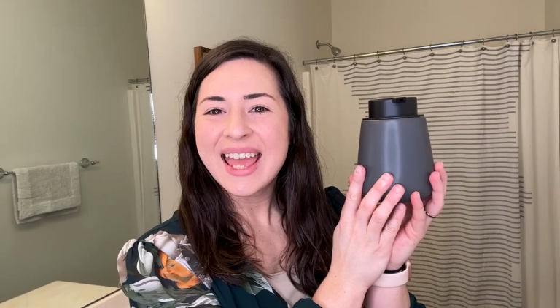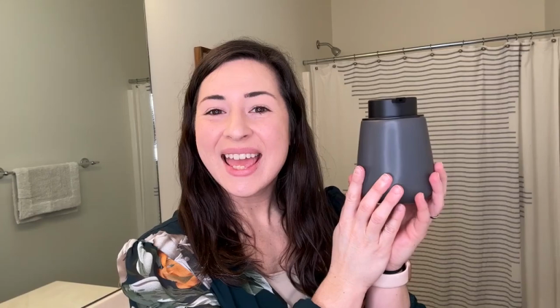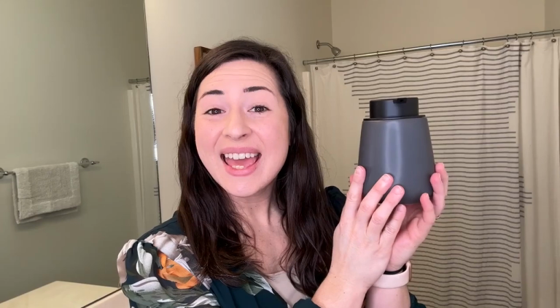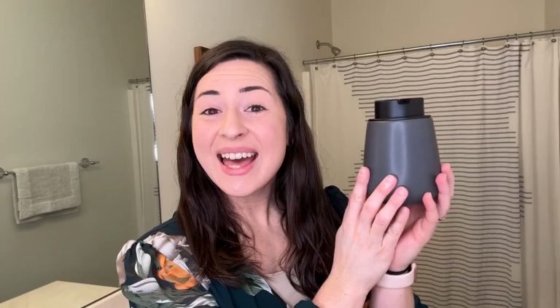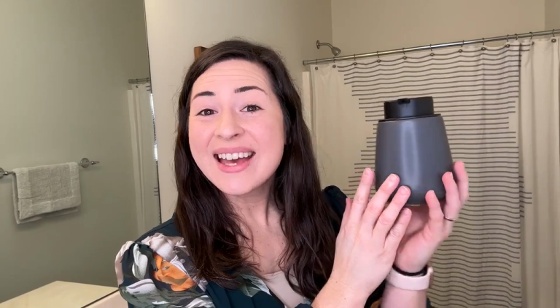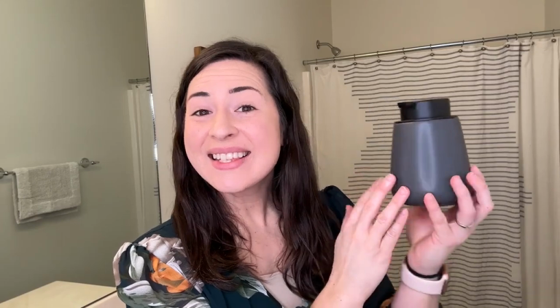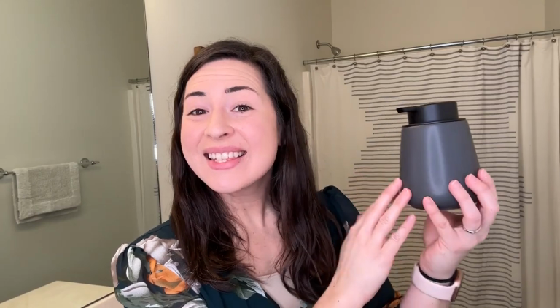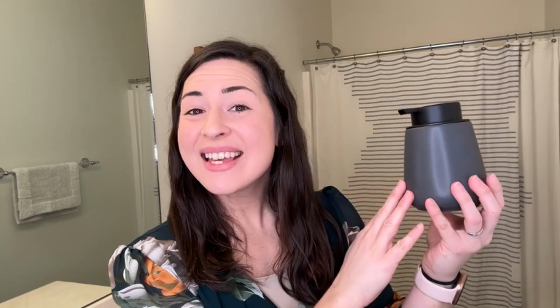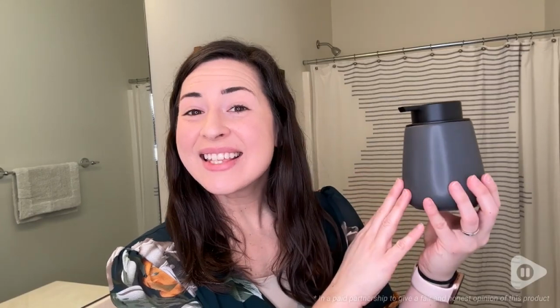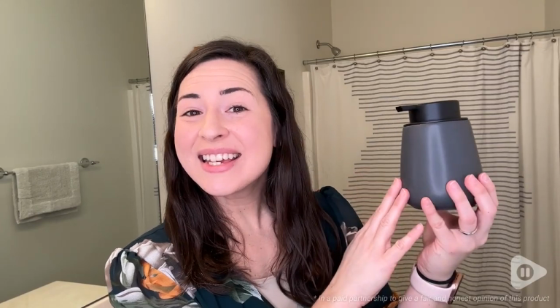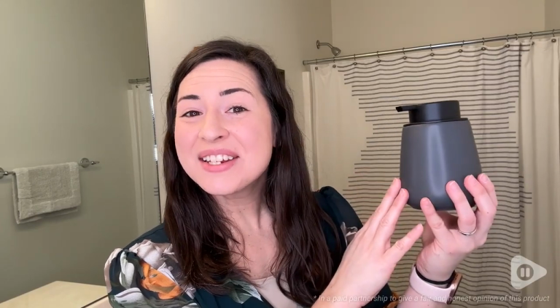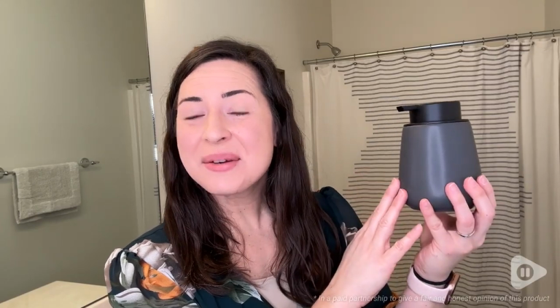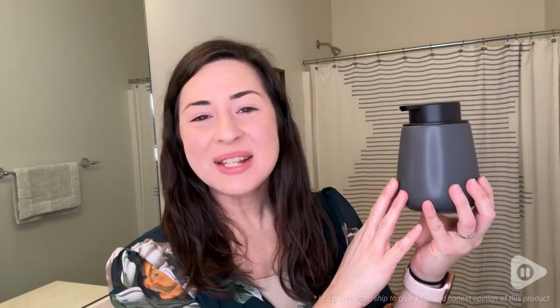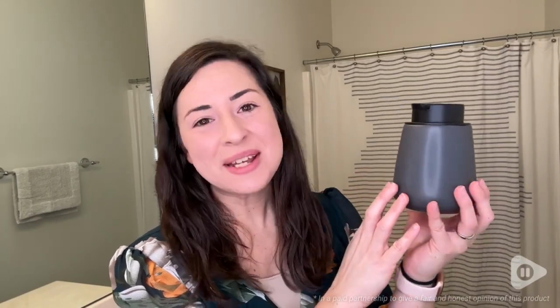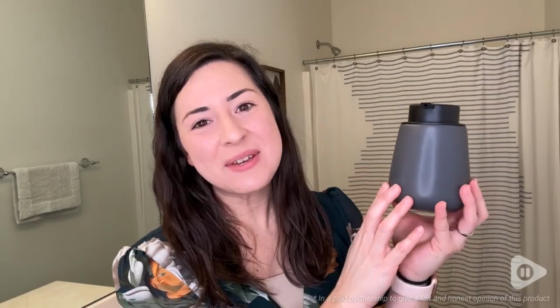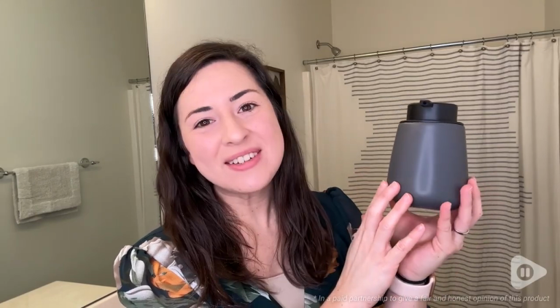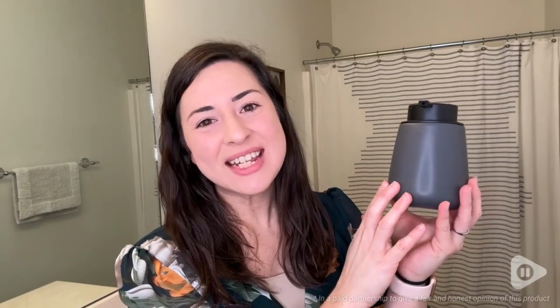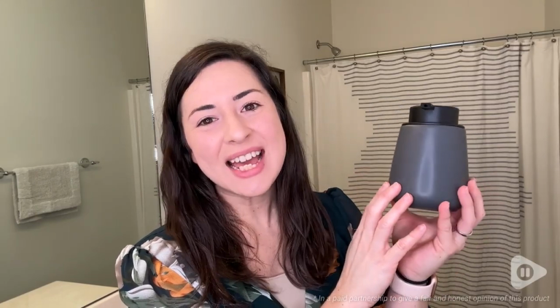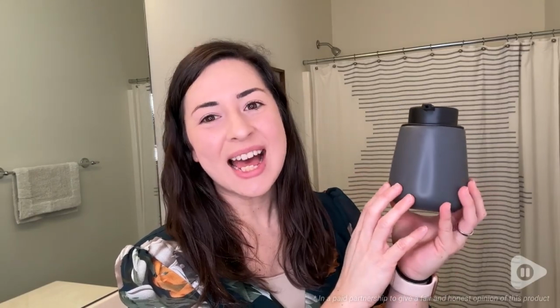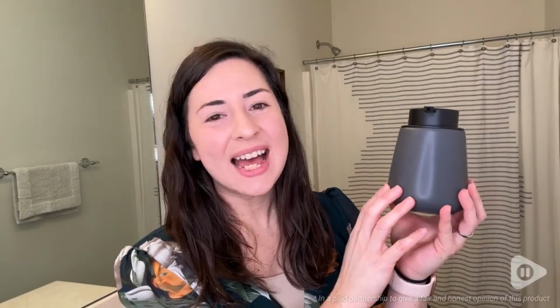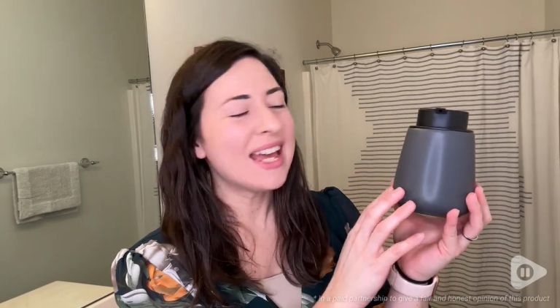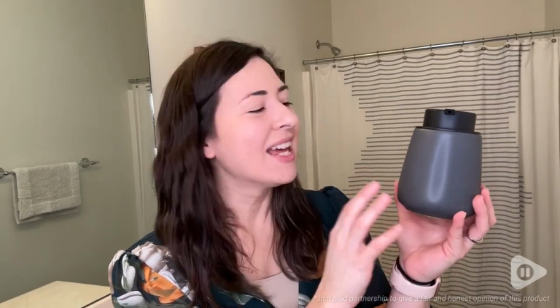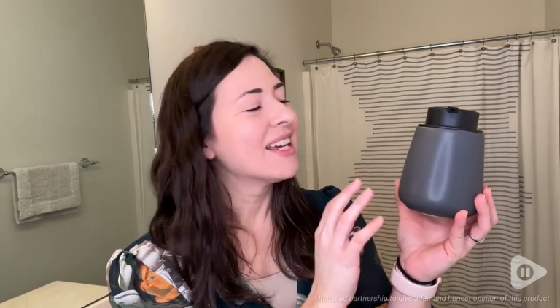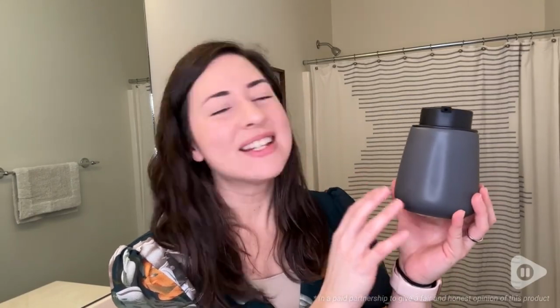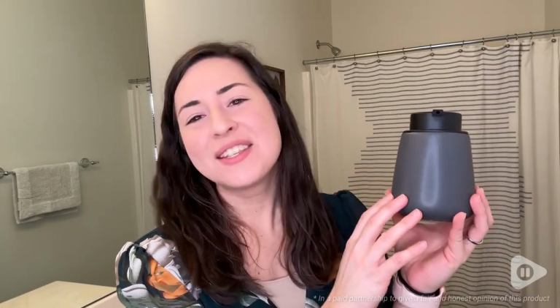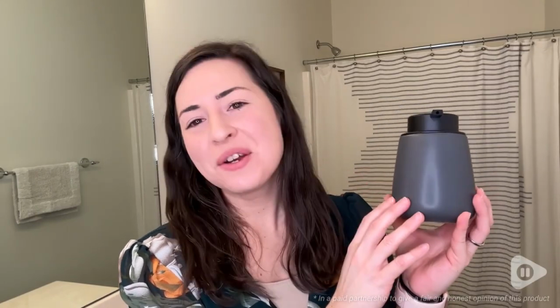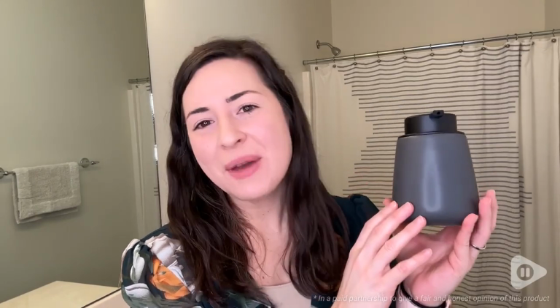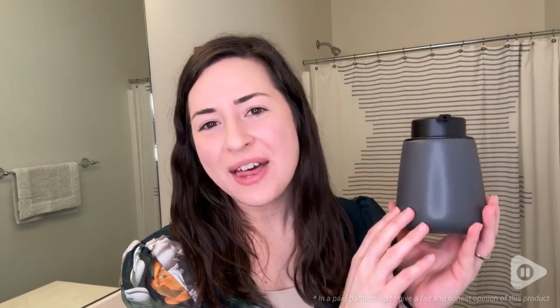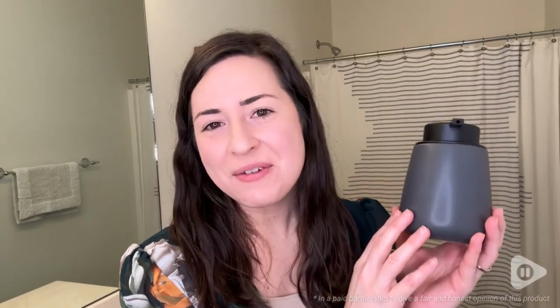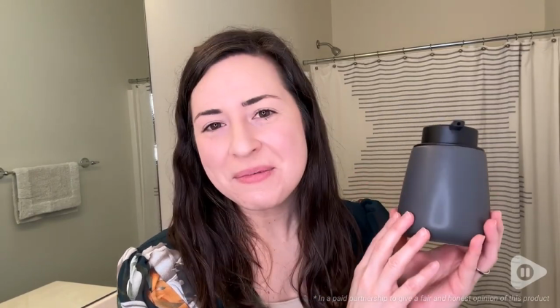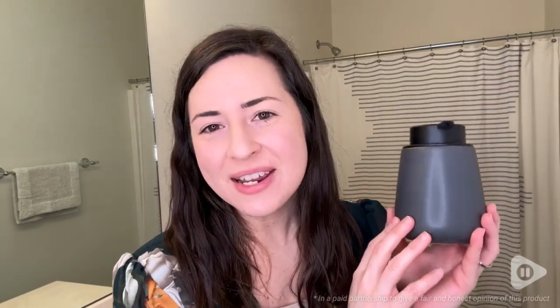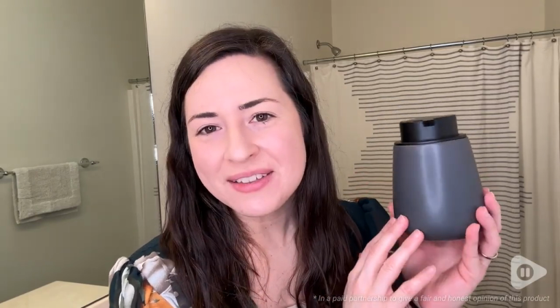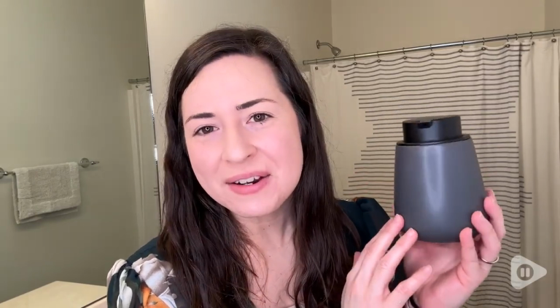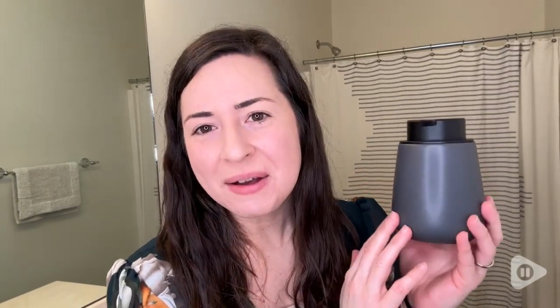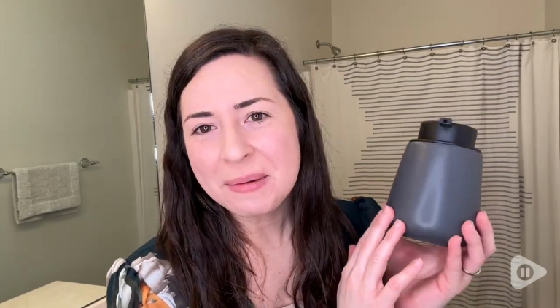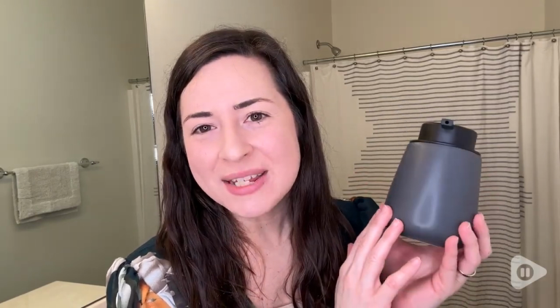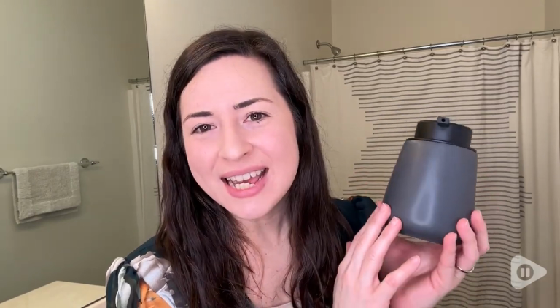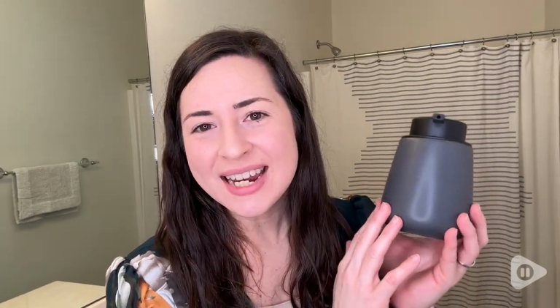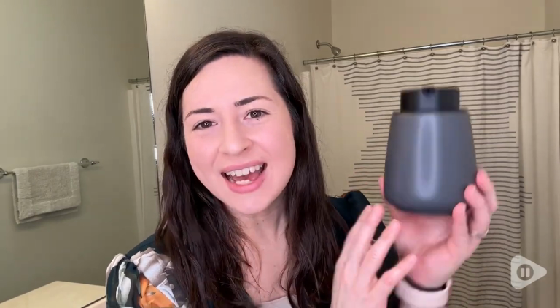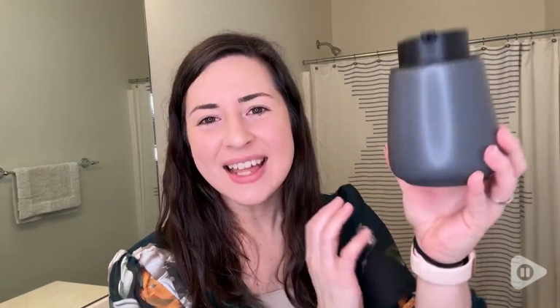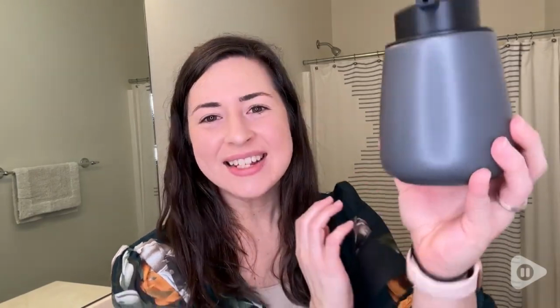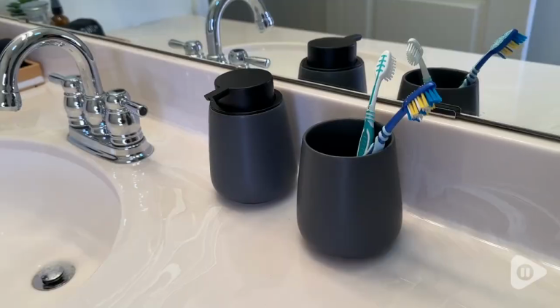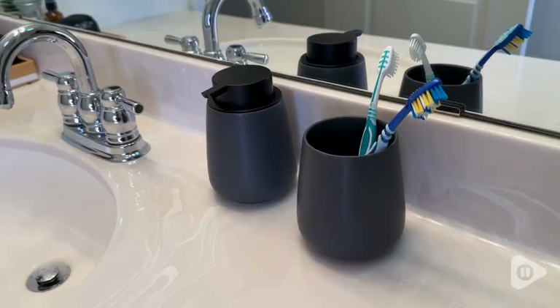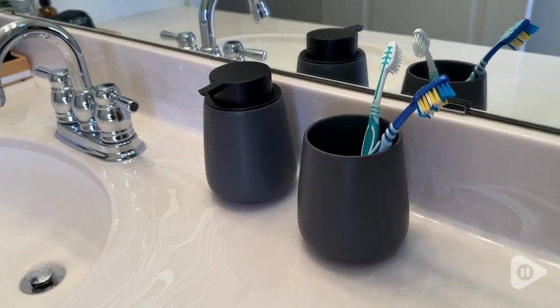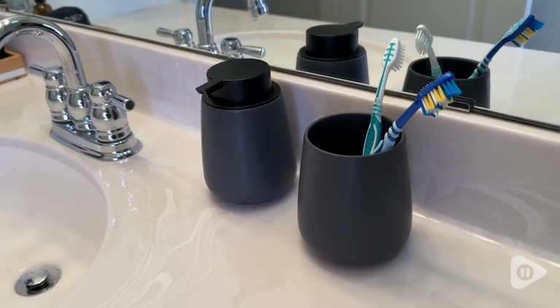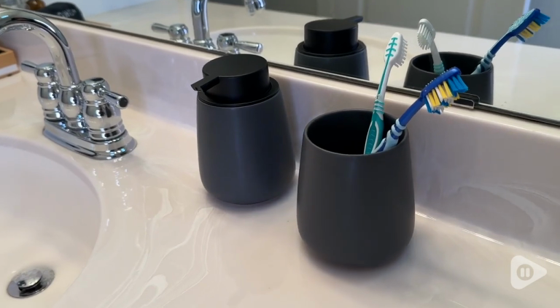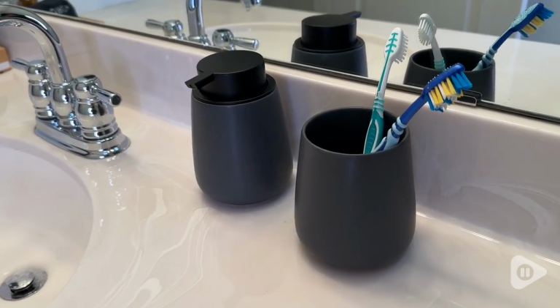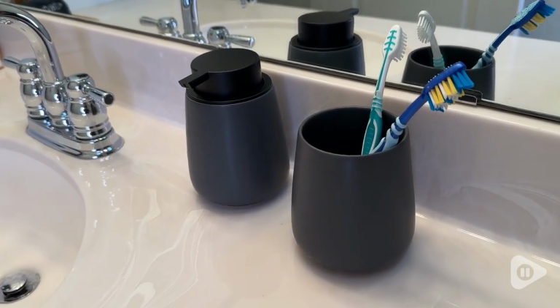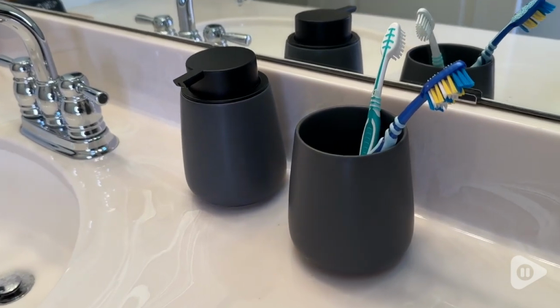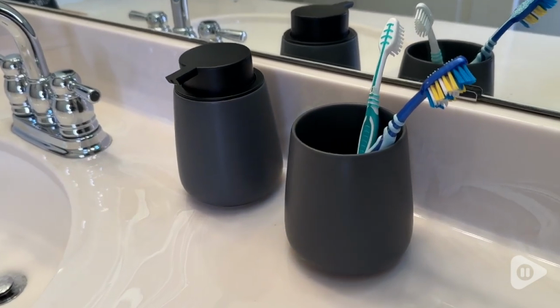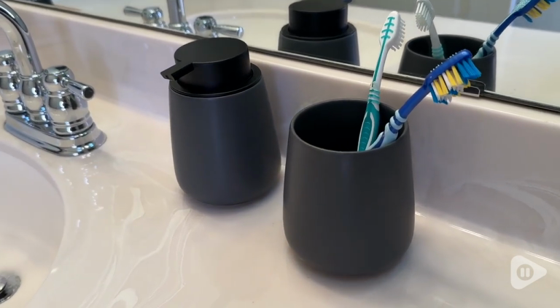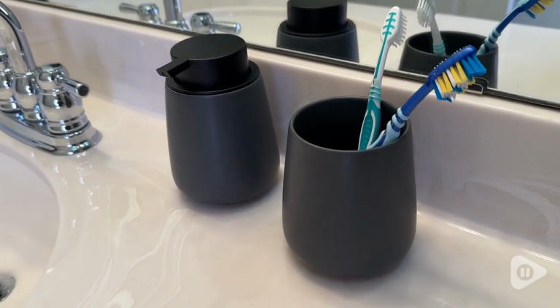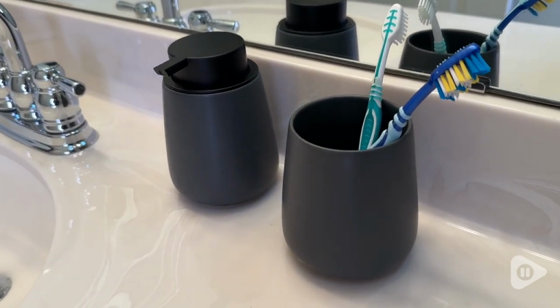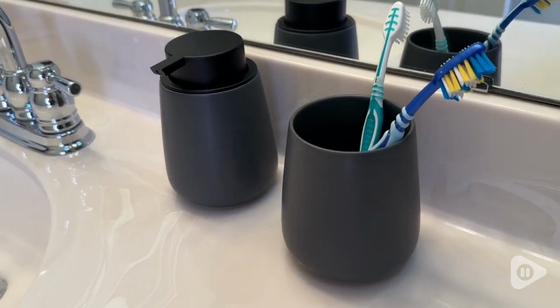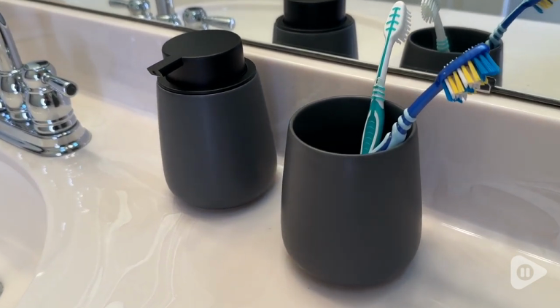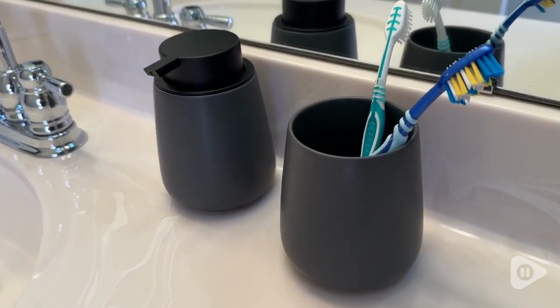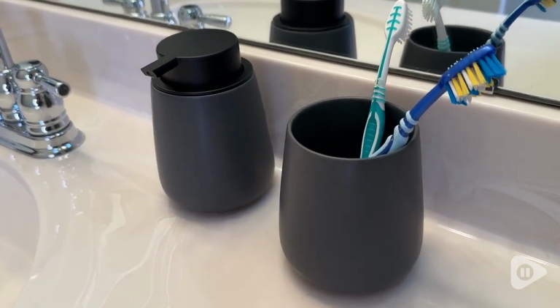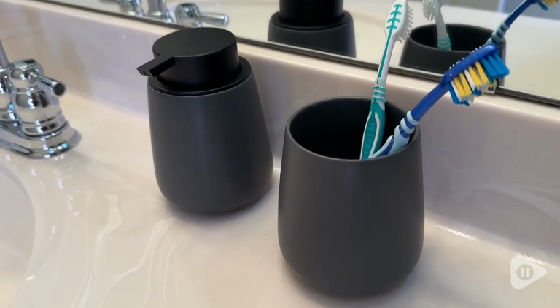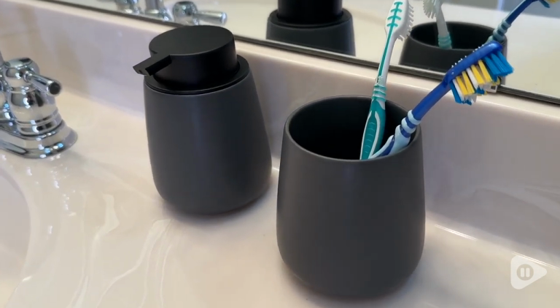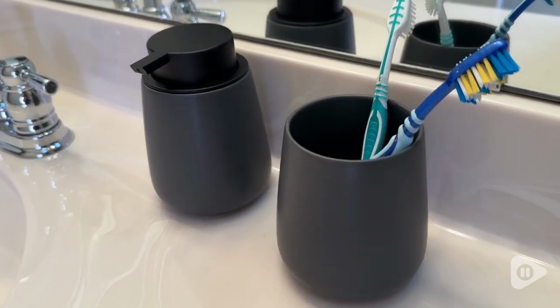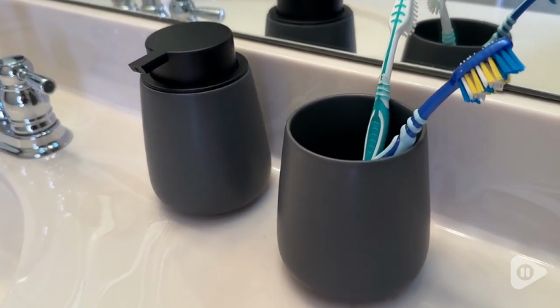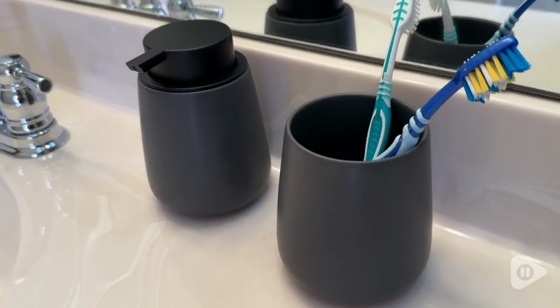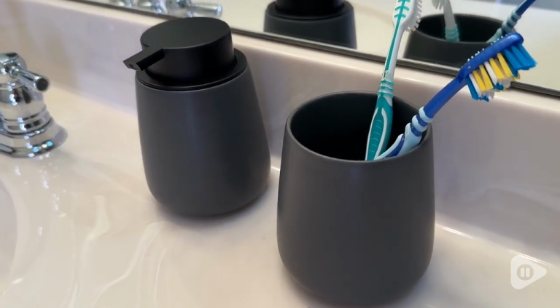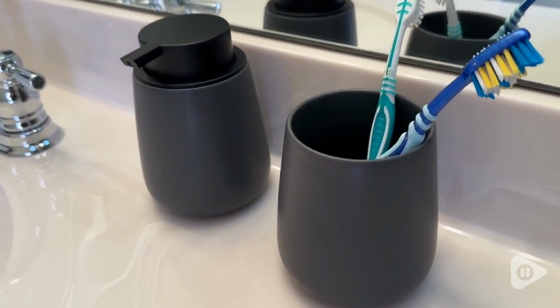Hey guys, it's Alisha with WTI. Does your bathroom need a little update? Check out these awesome soap dispensers from A-Rosia.